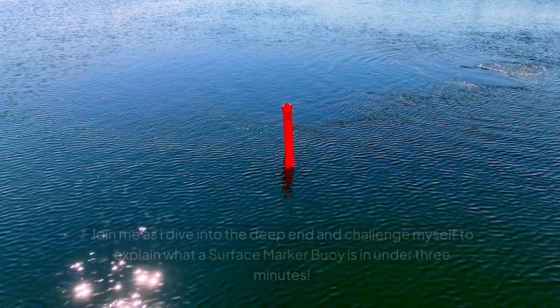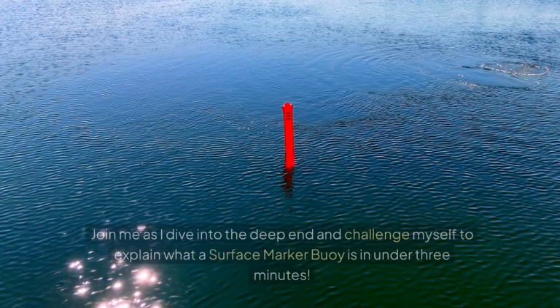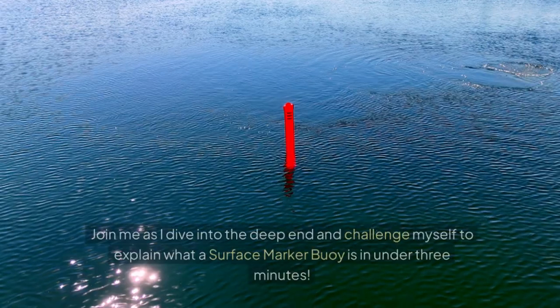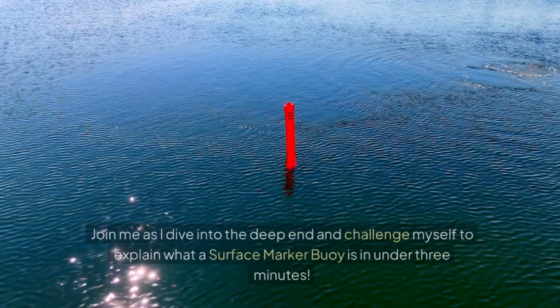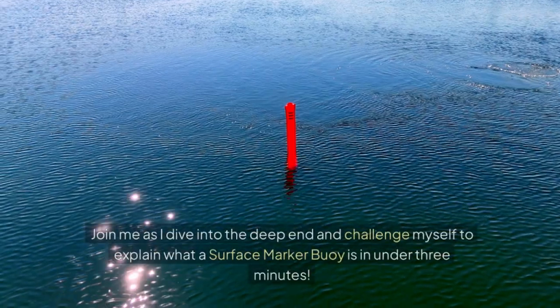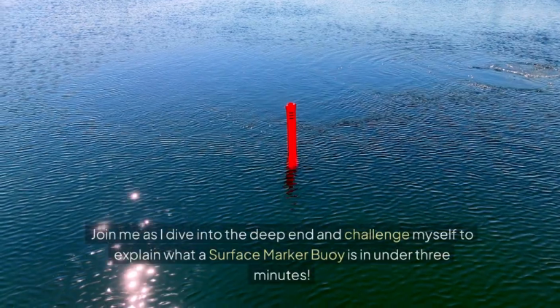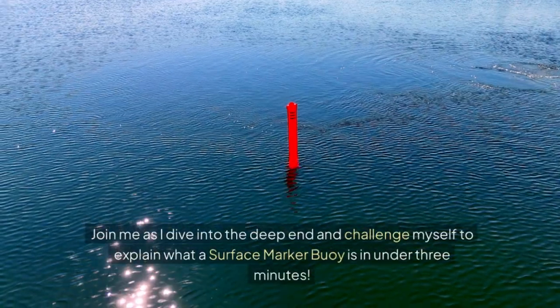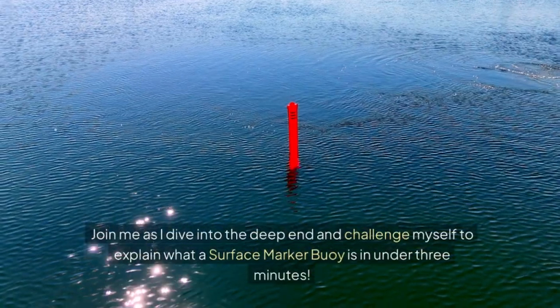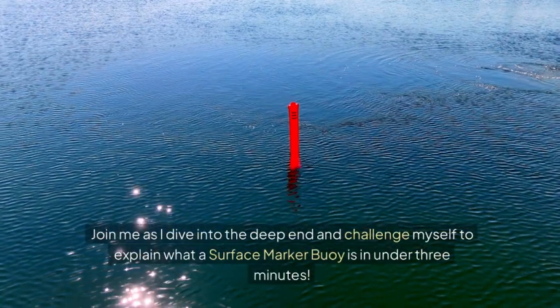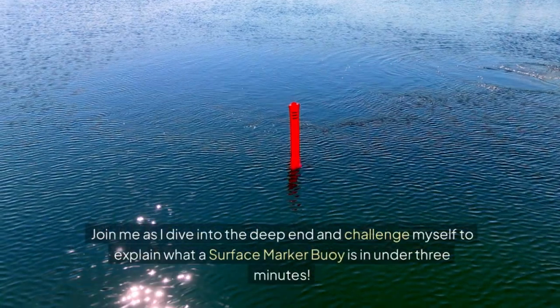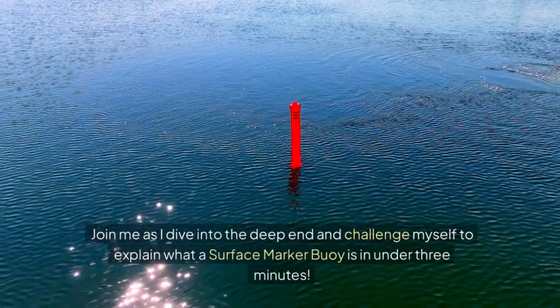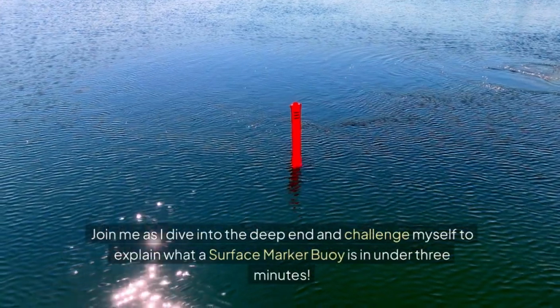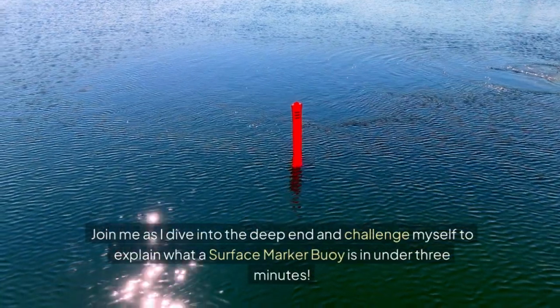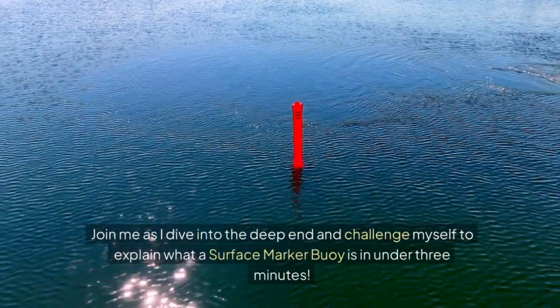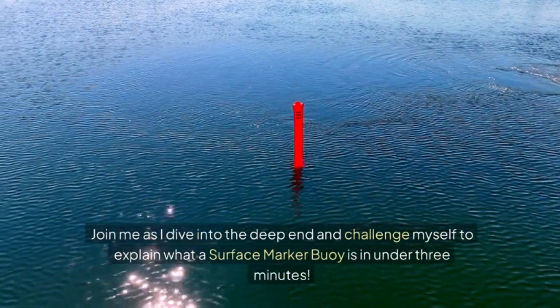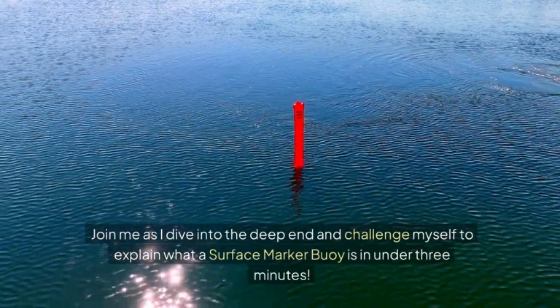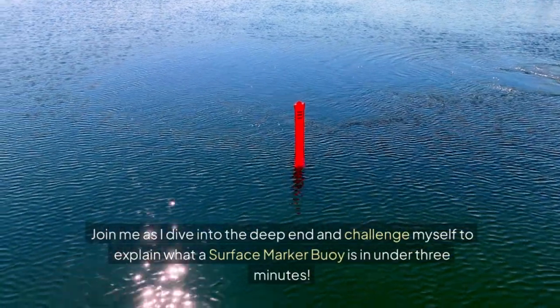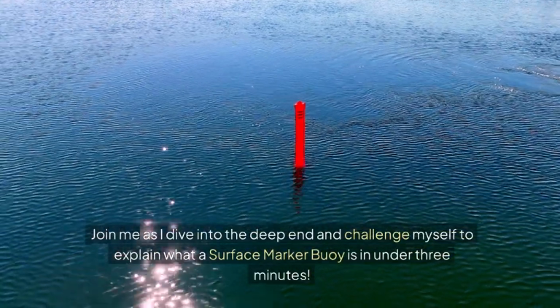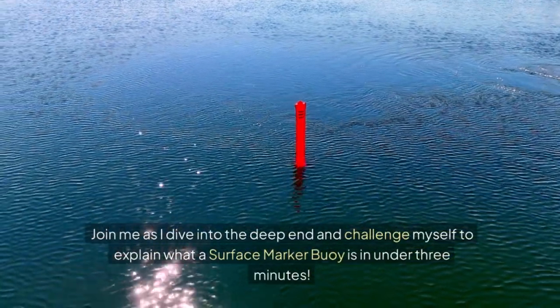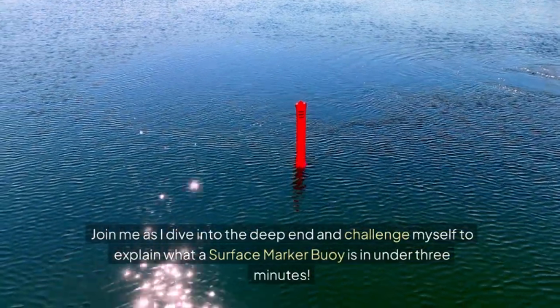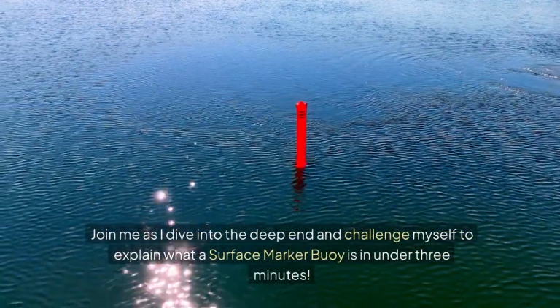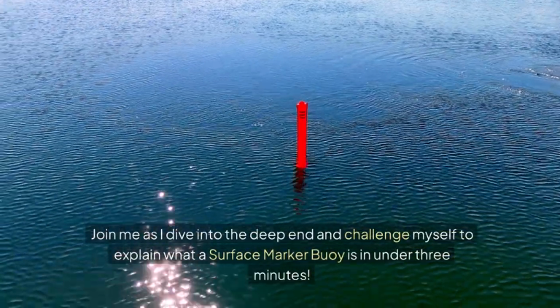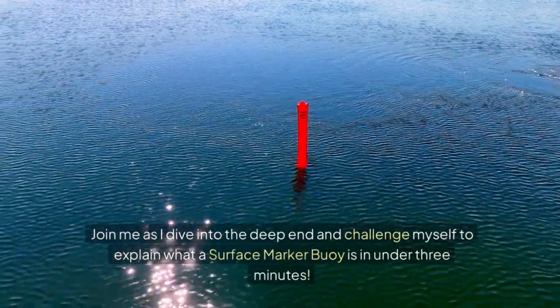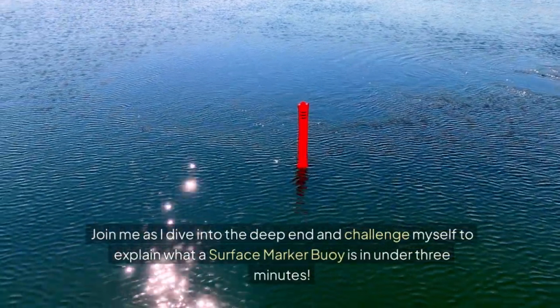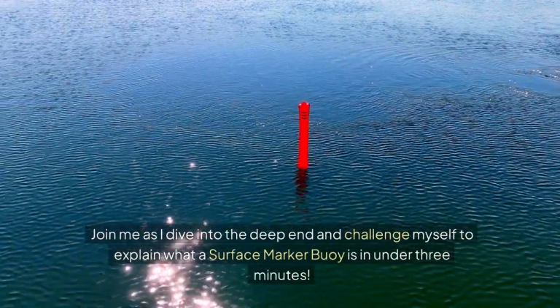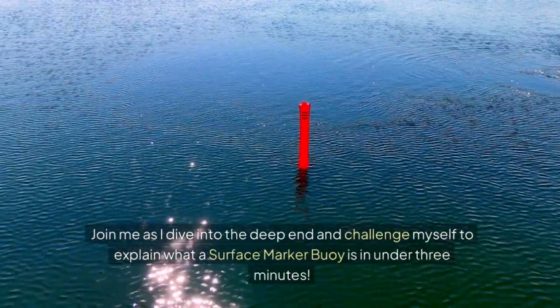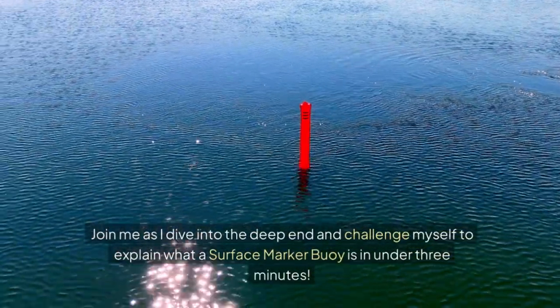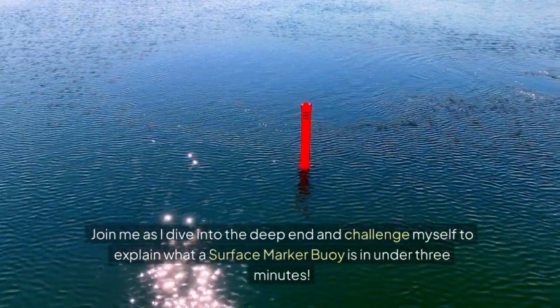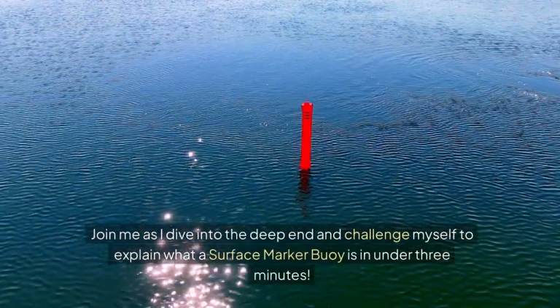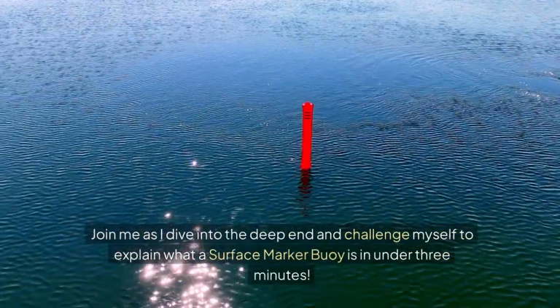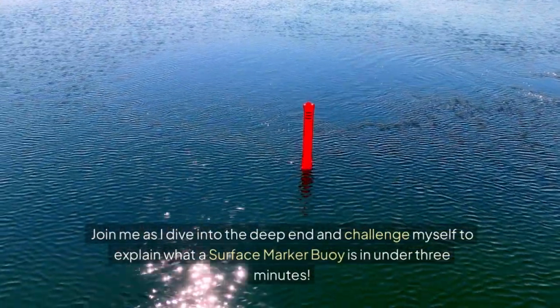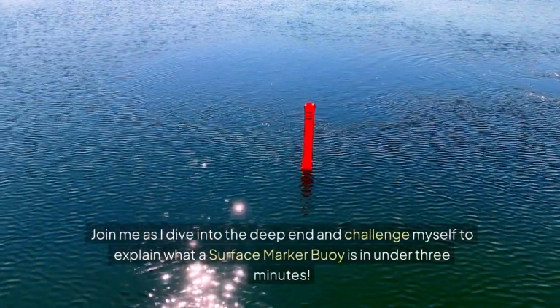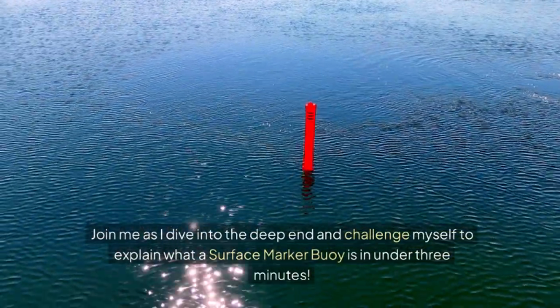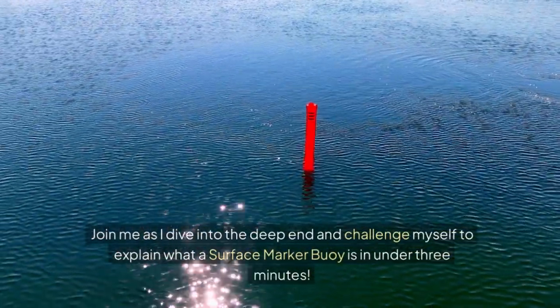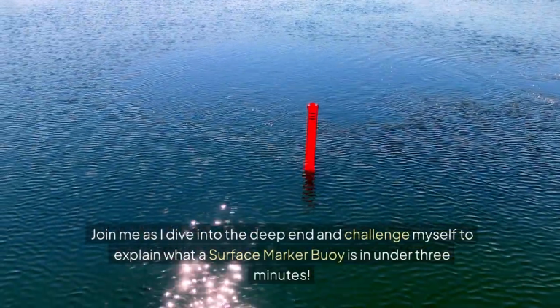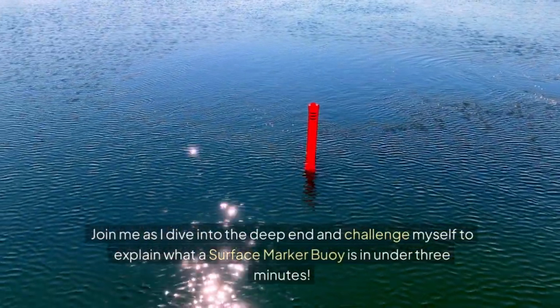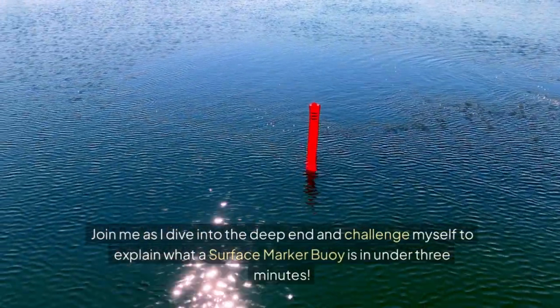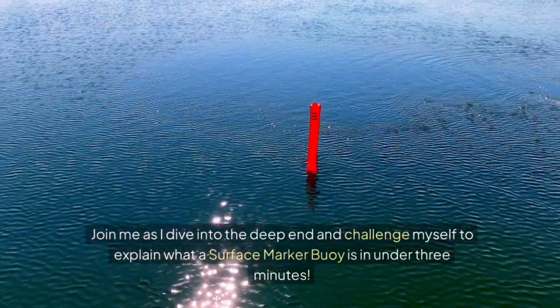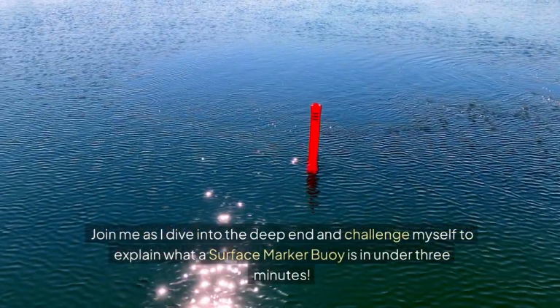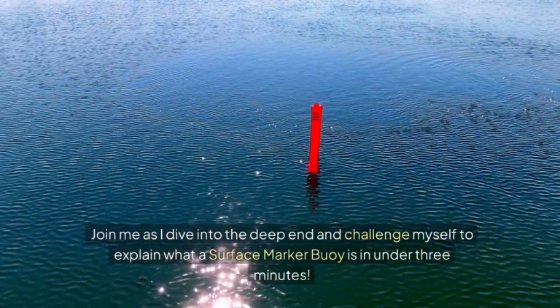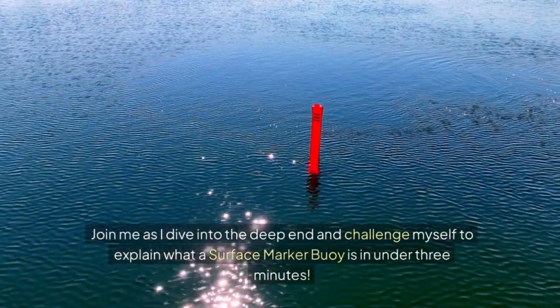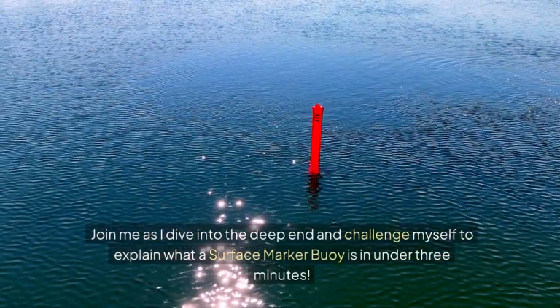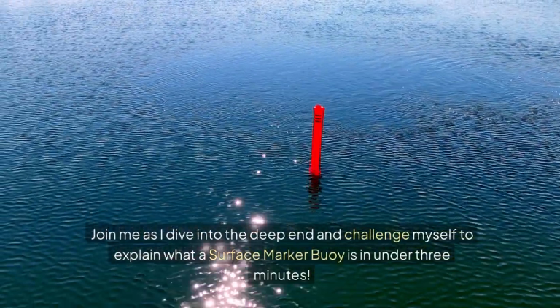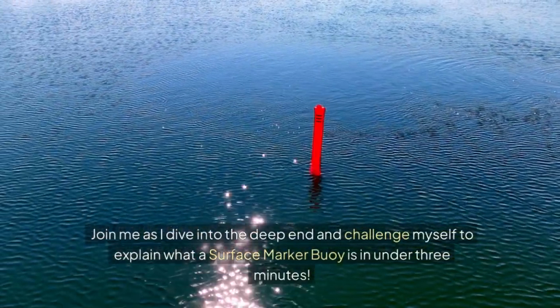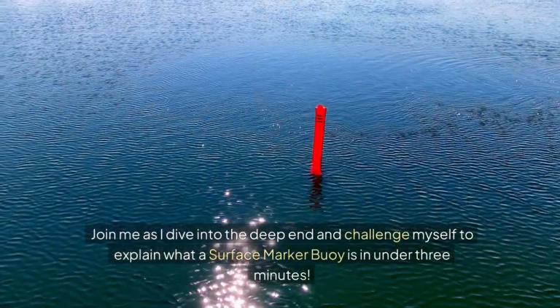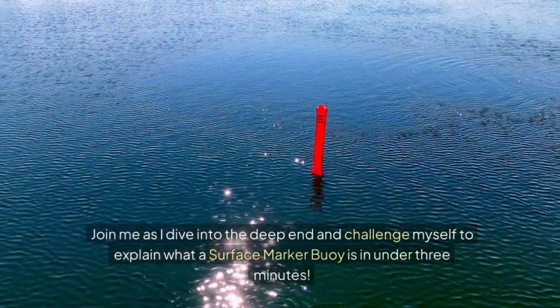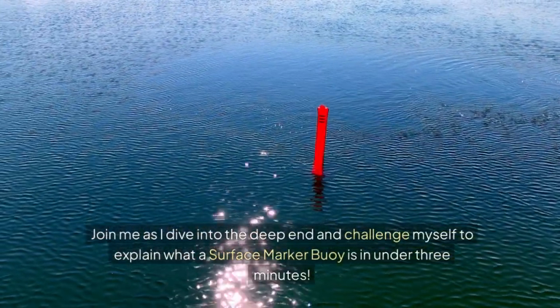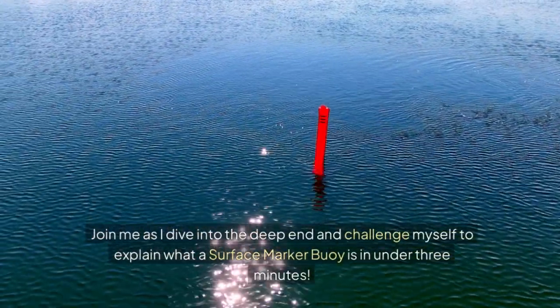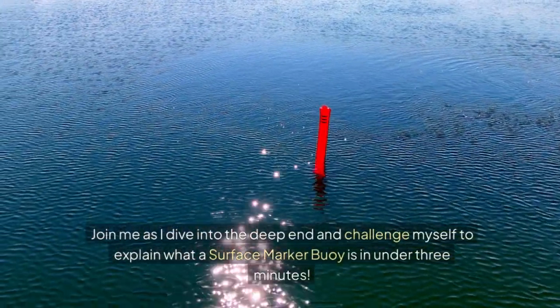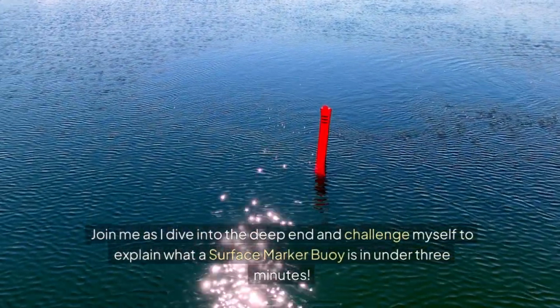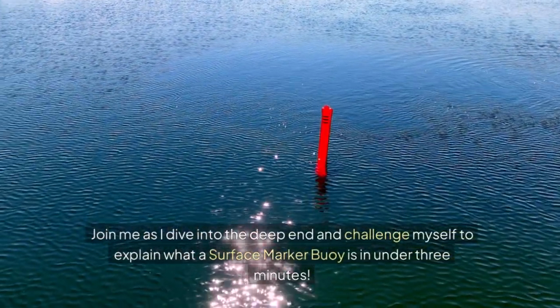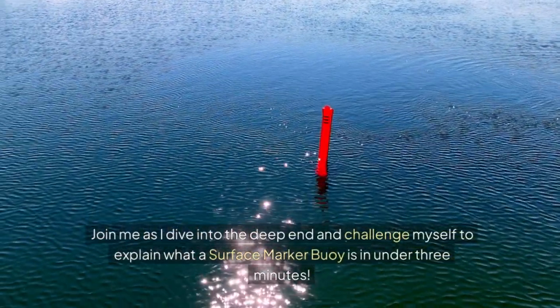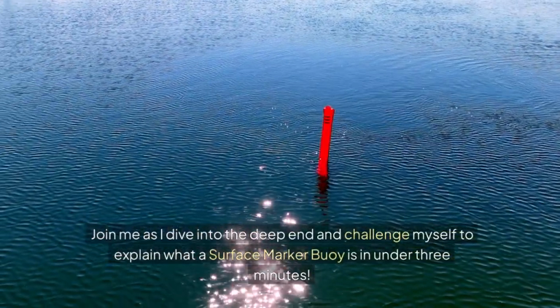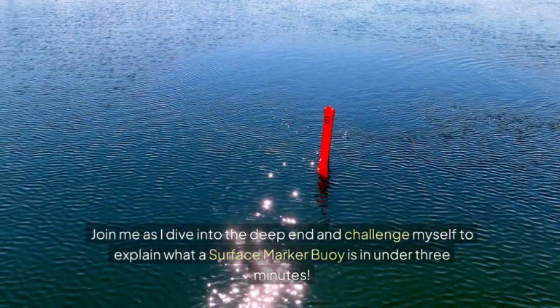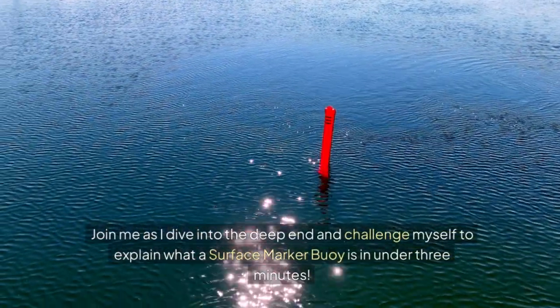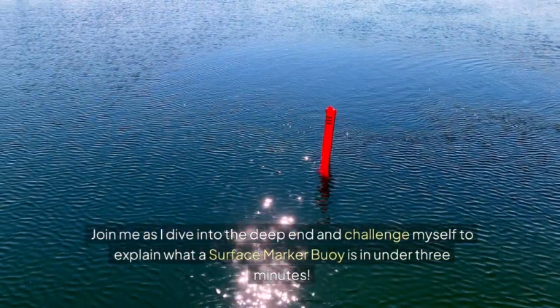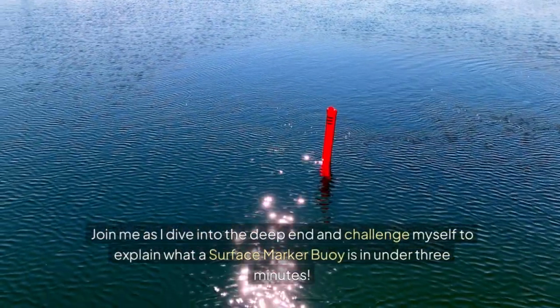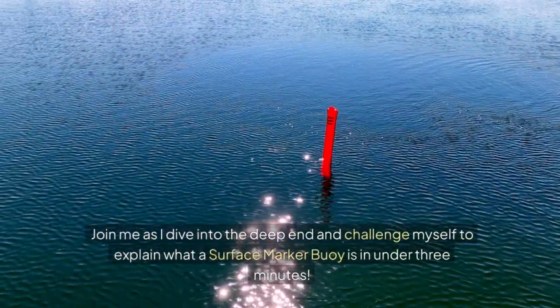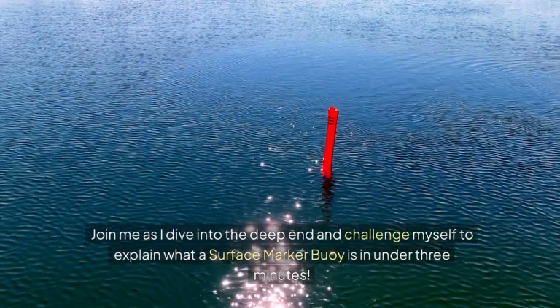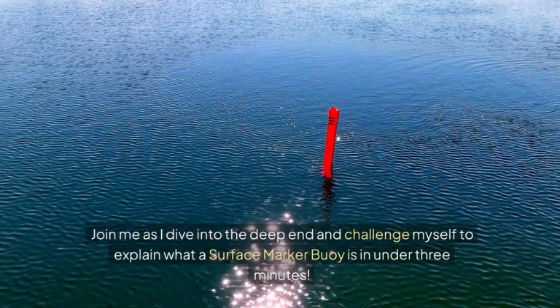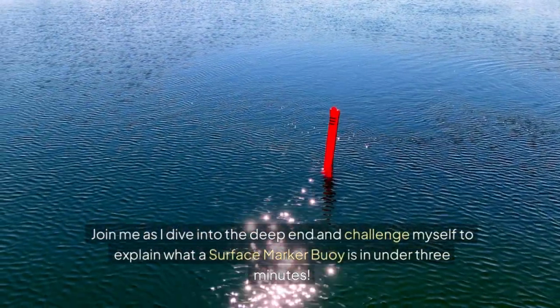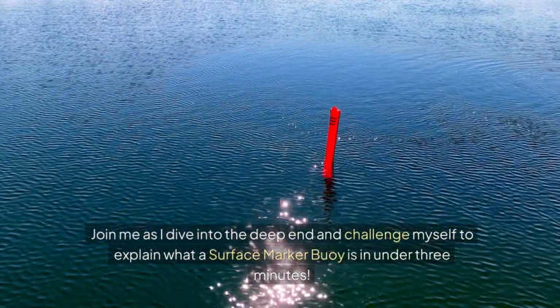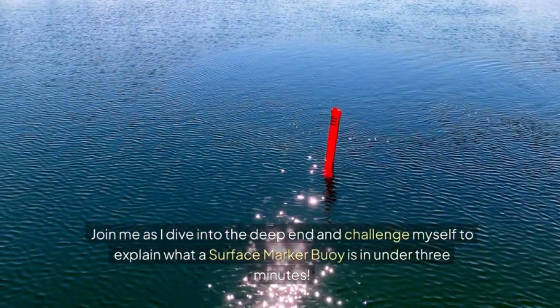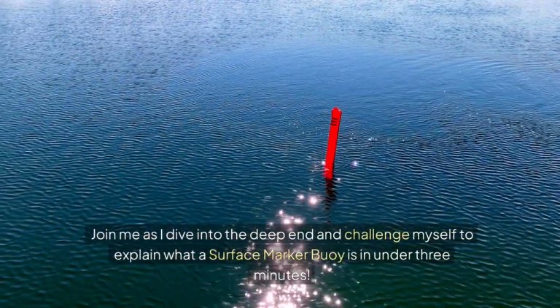Join me as I dive into the deep end and challenge myself to explain what a surface marker buoy is in under three minutes.